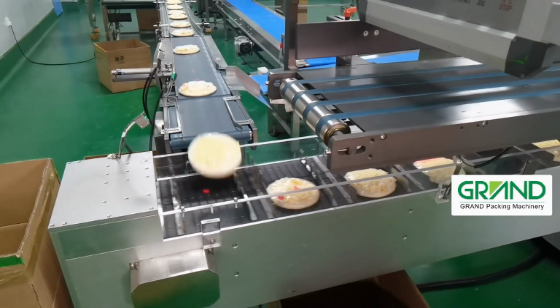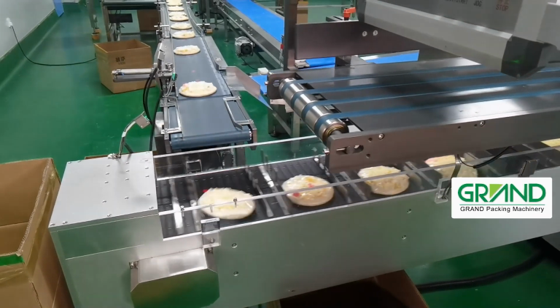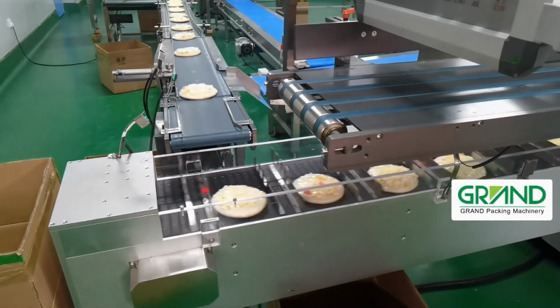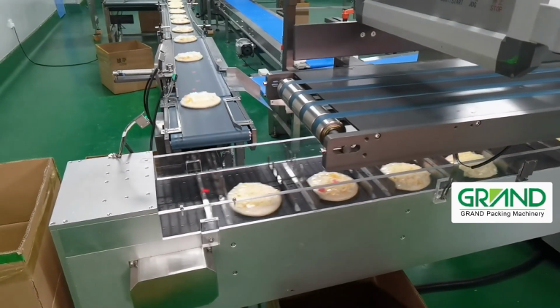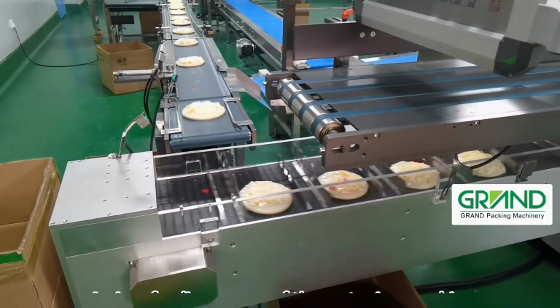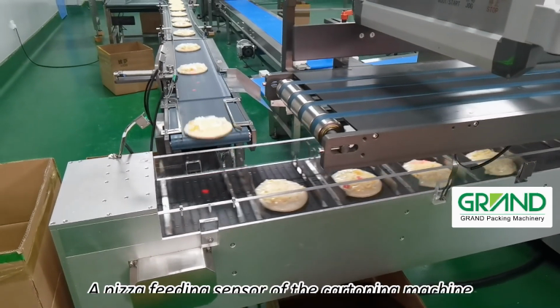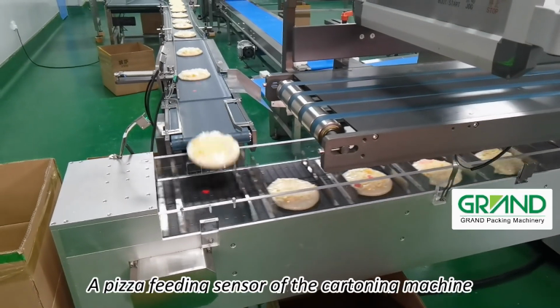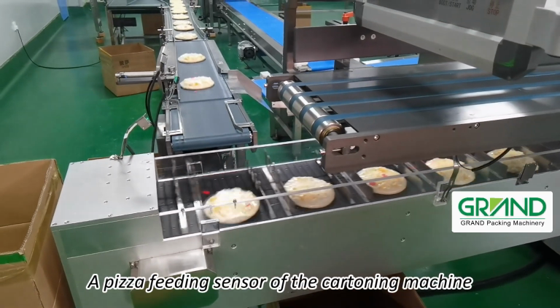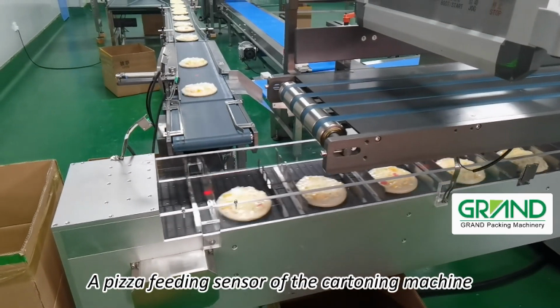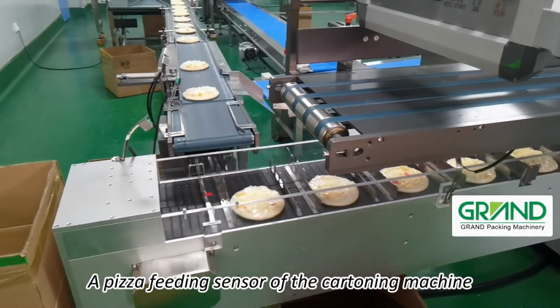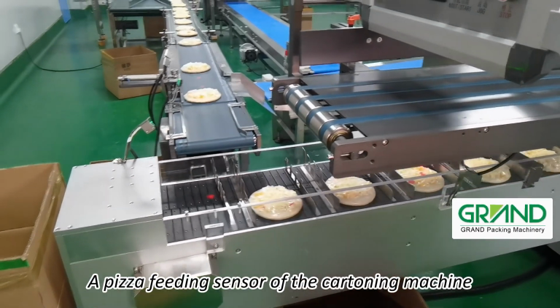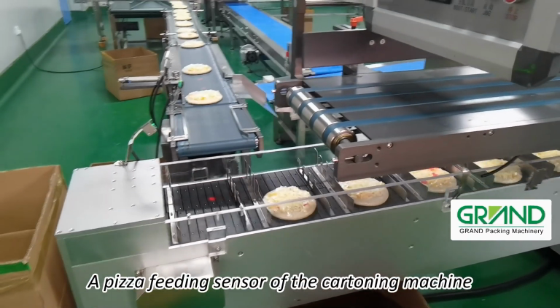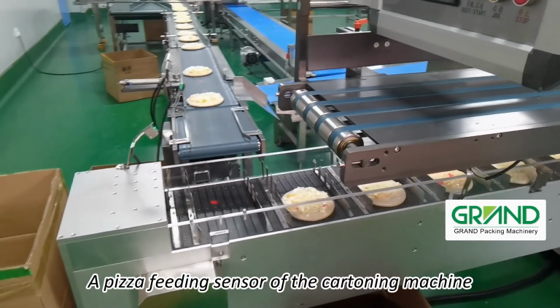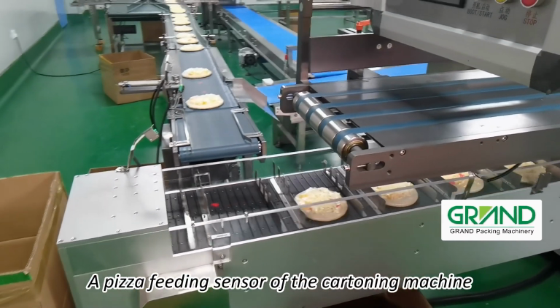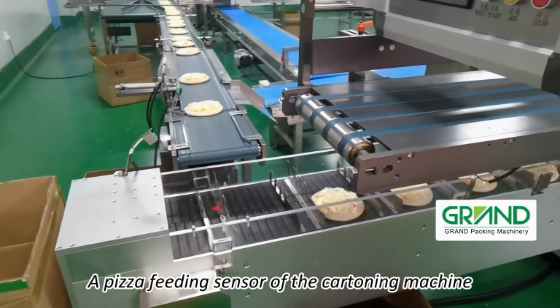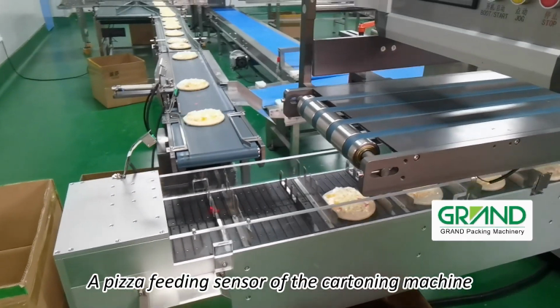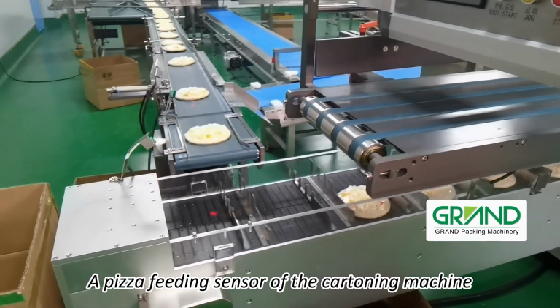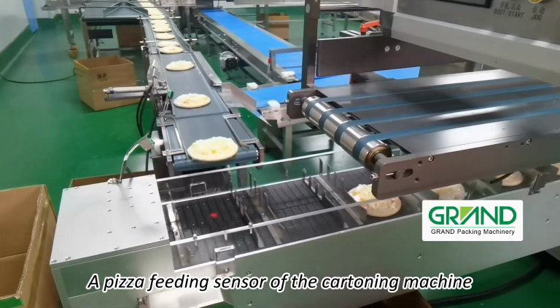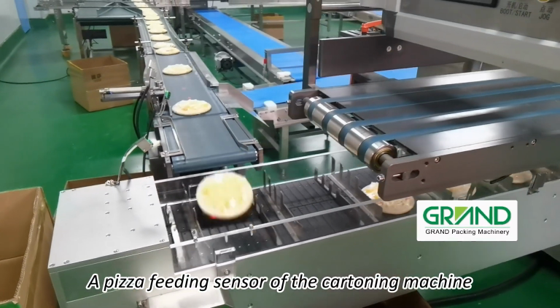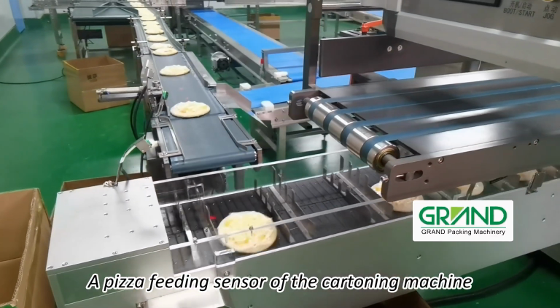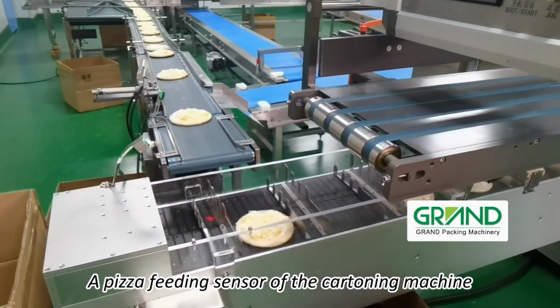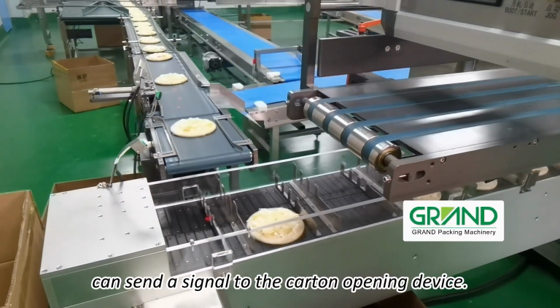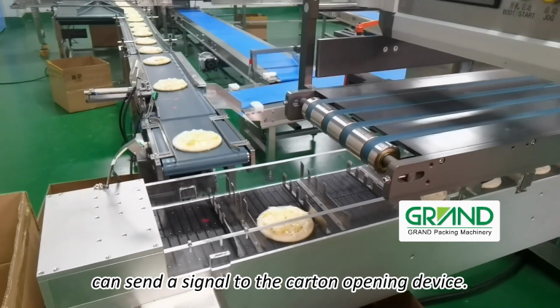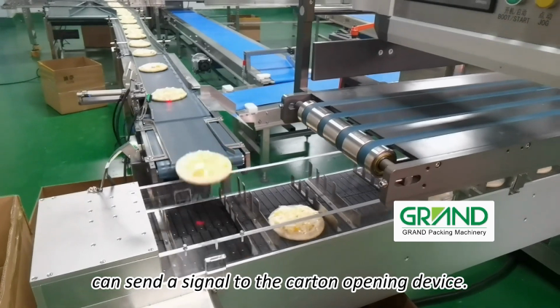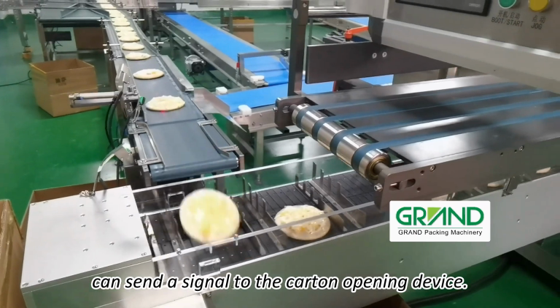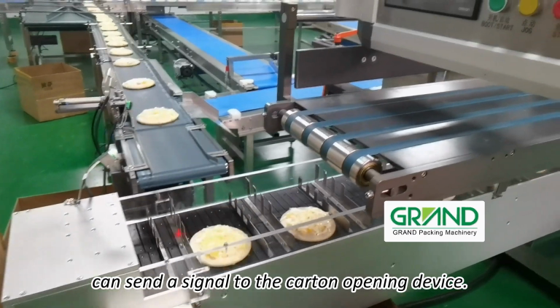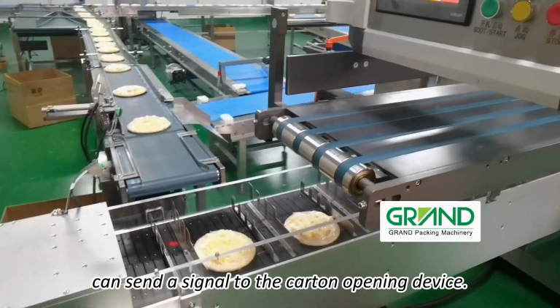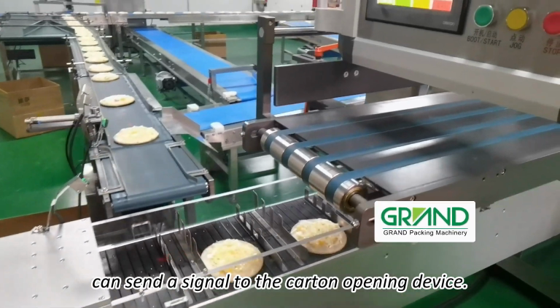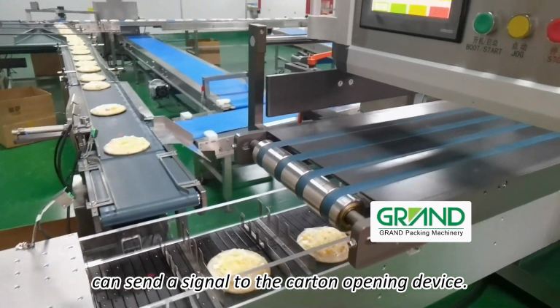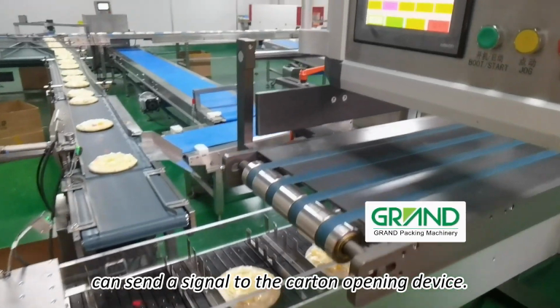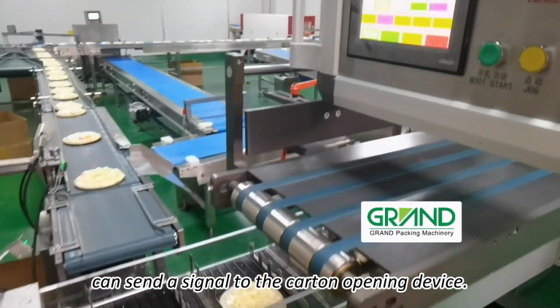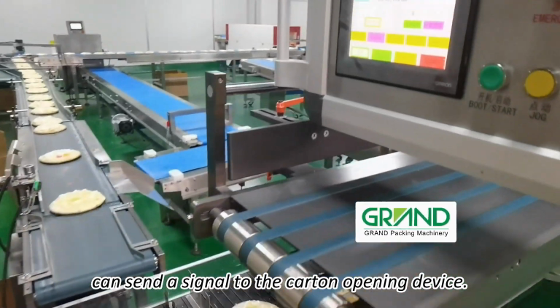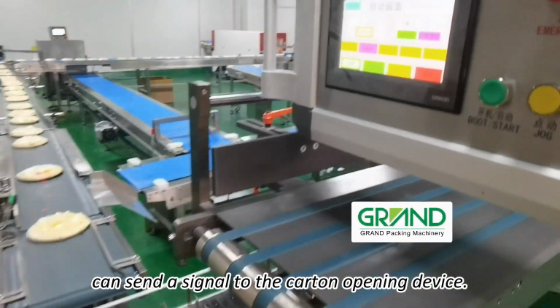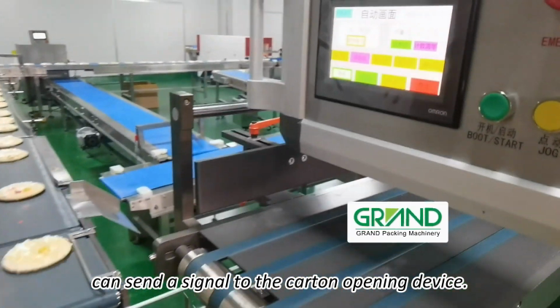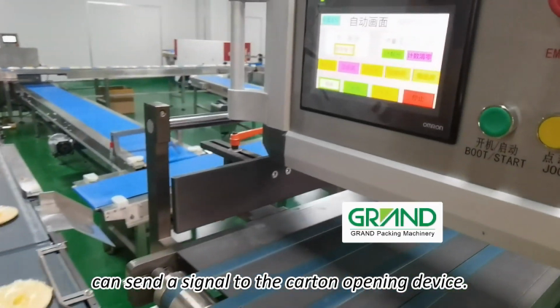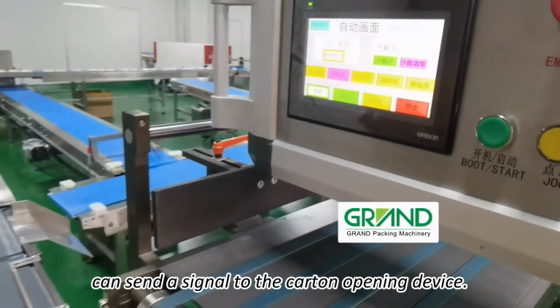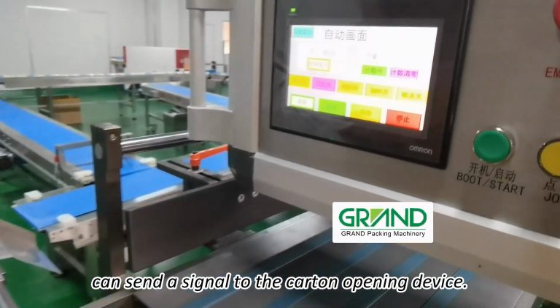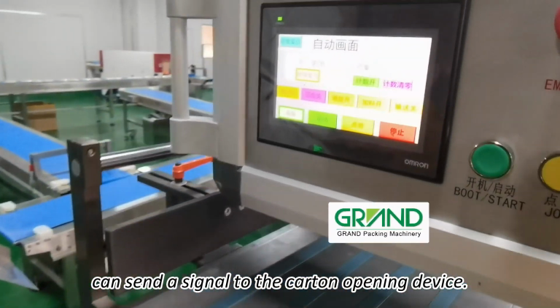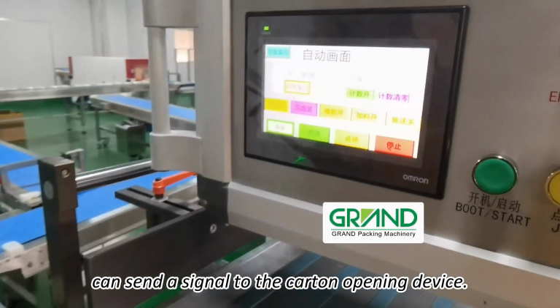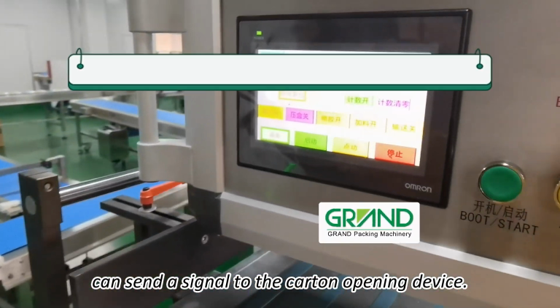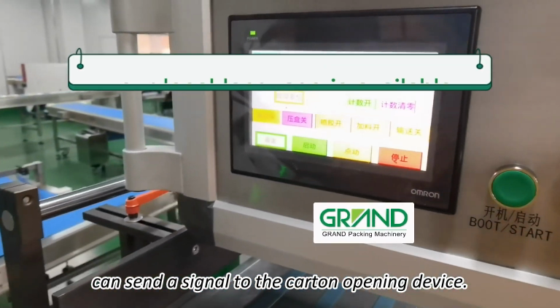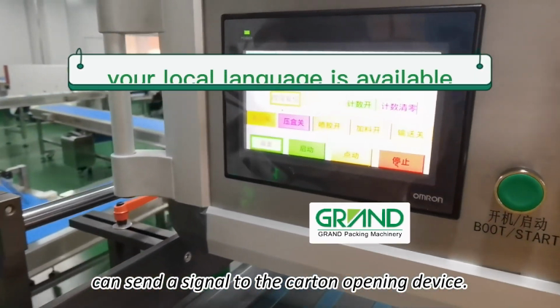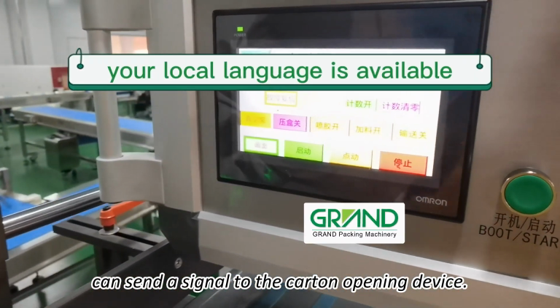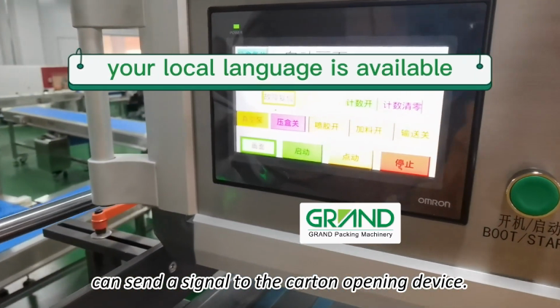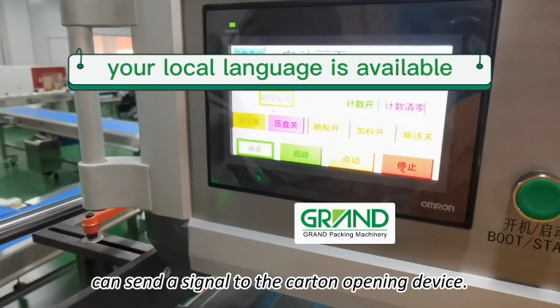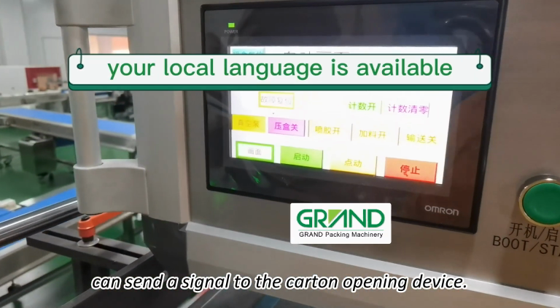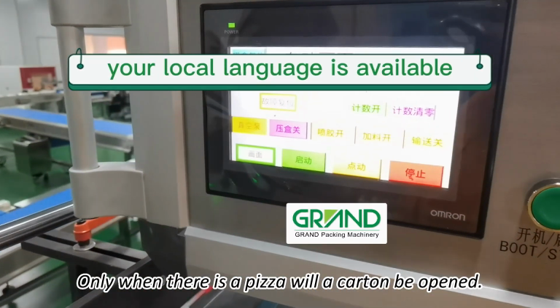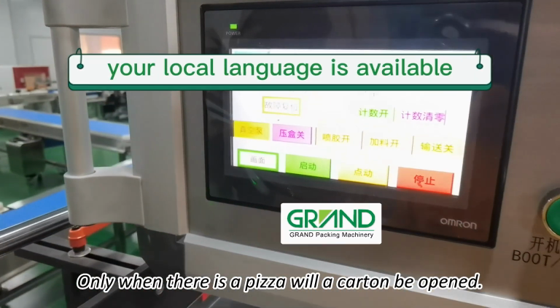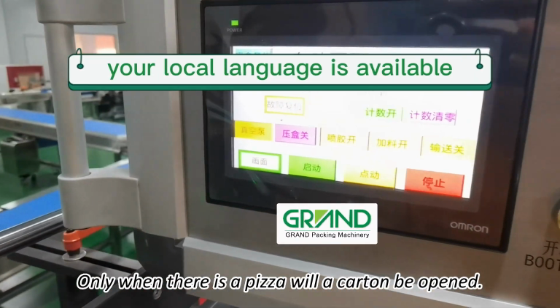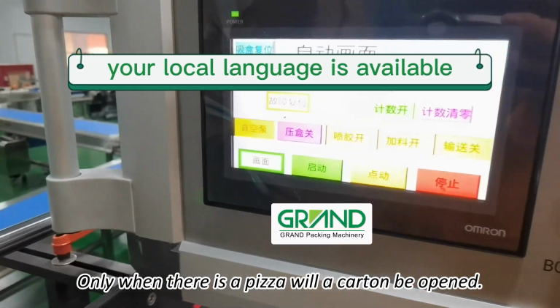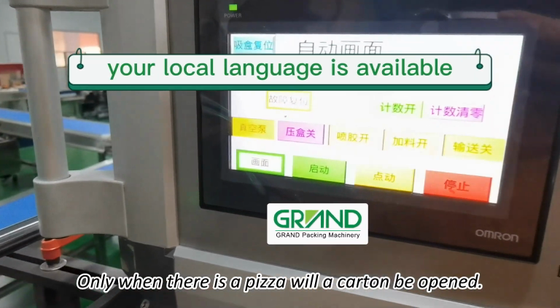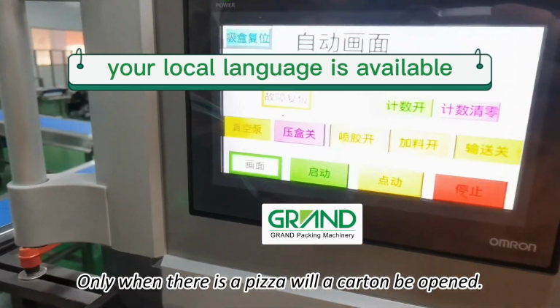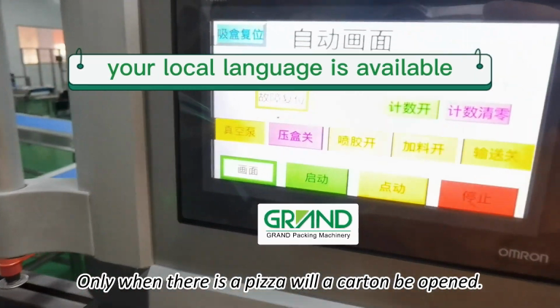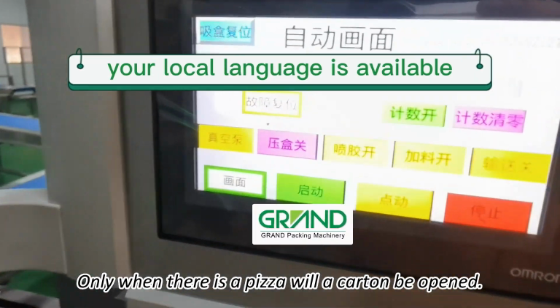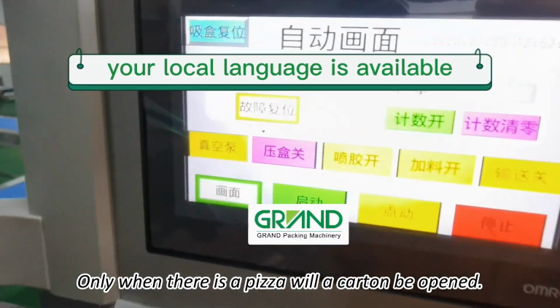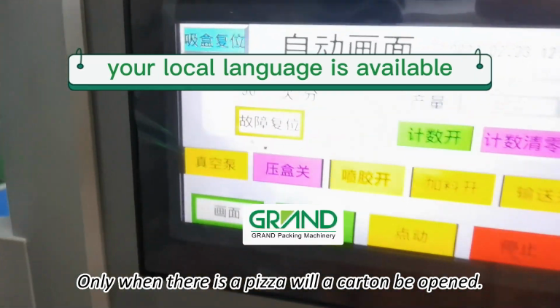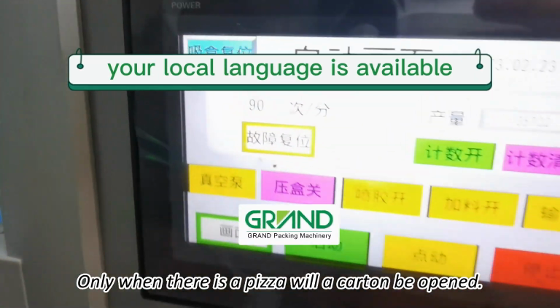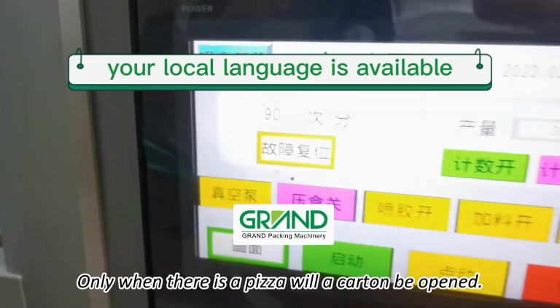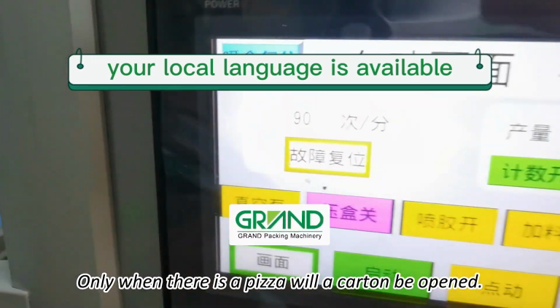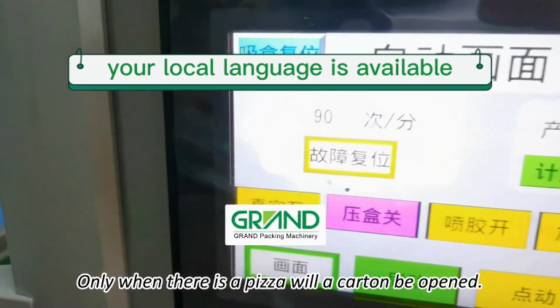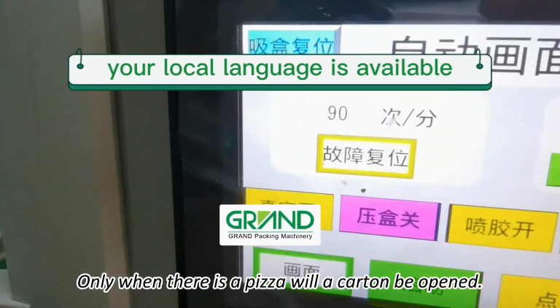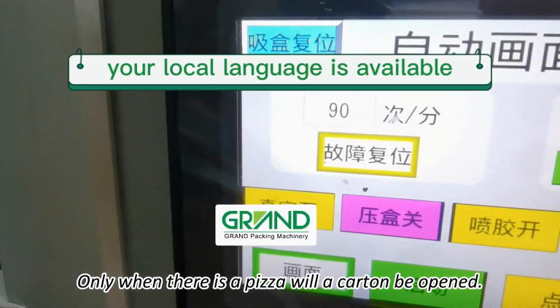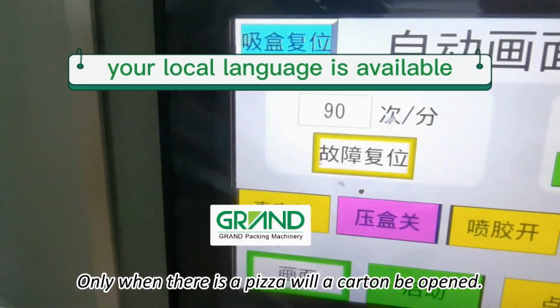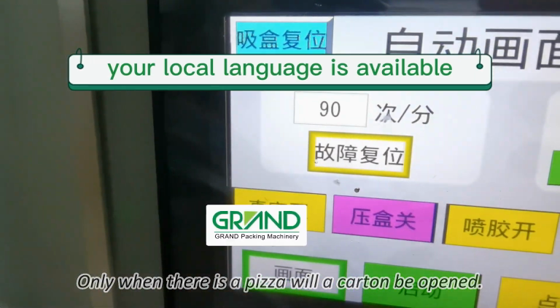A pizza feeding sensor of the cartoning machine can send a signal to the carton opening device. Only when there is a pizza will a carton be opened.